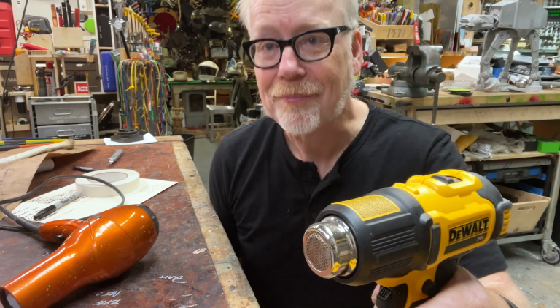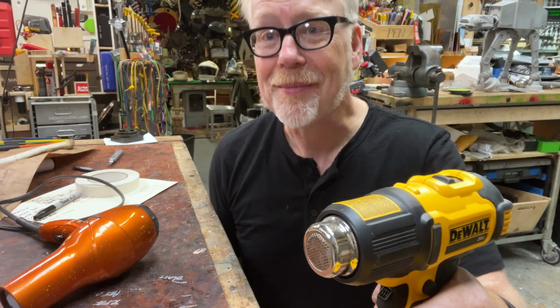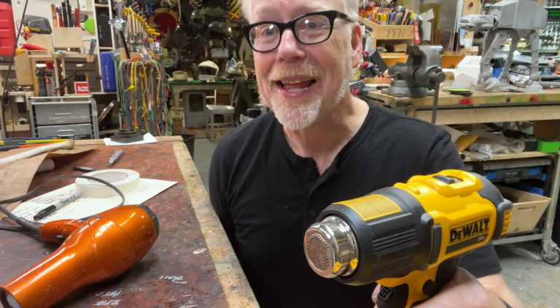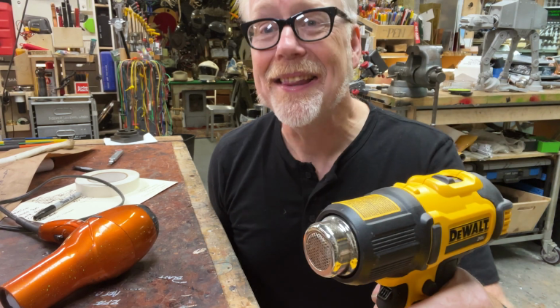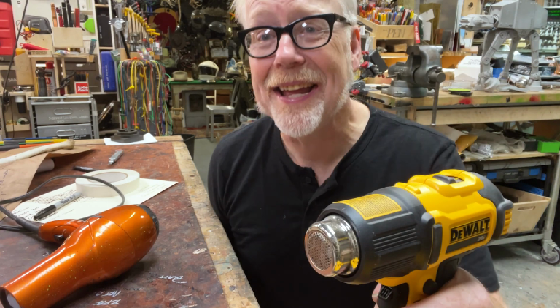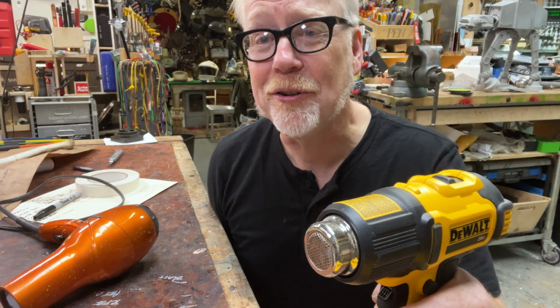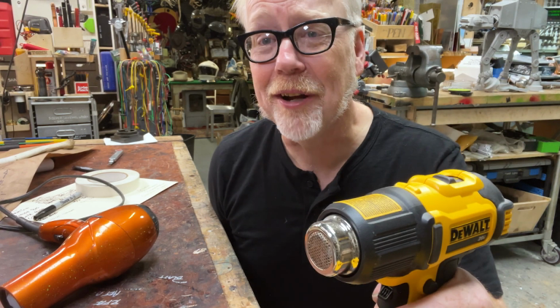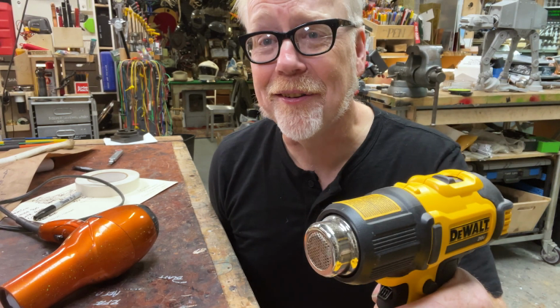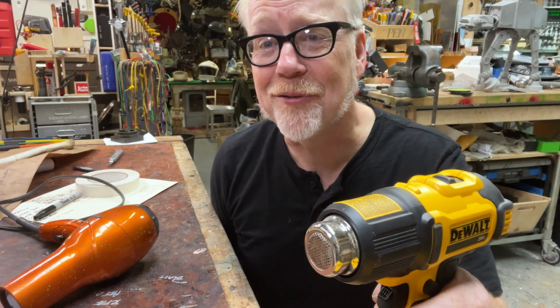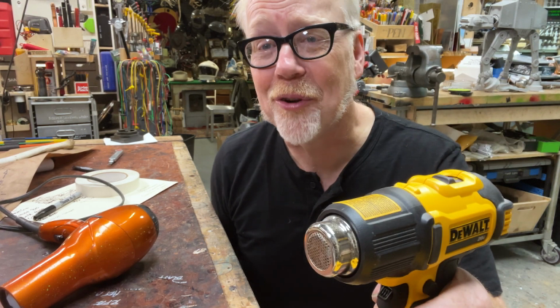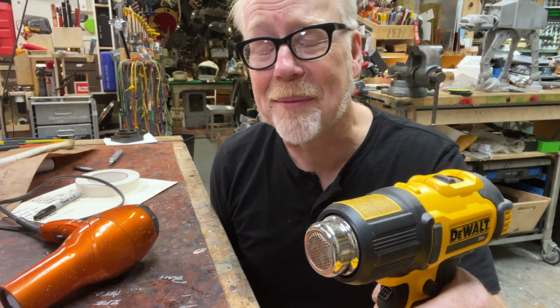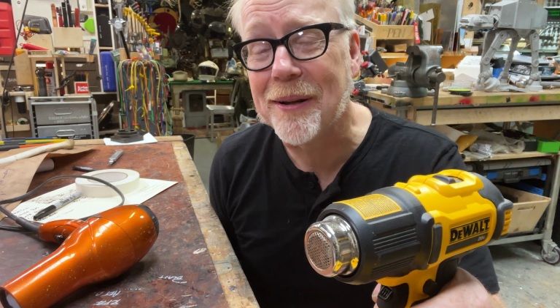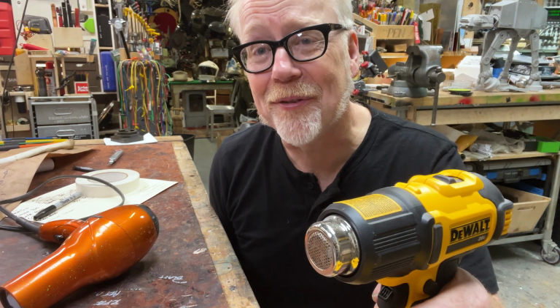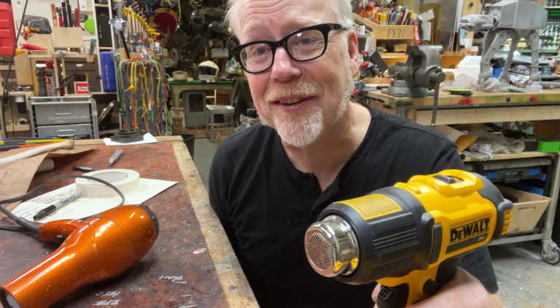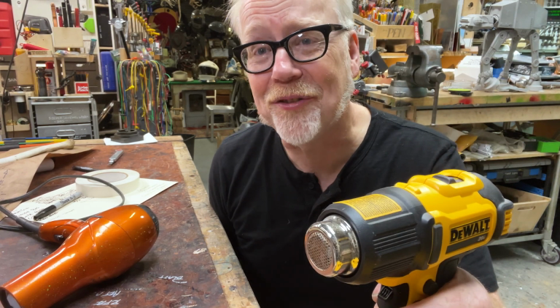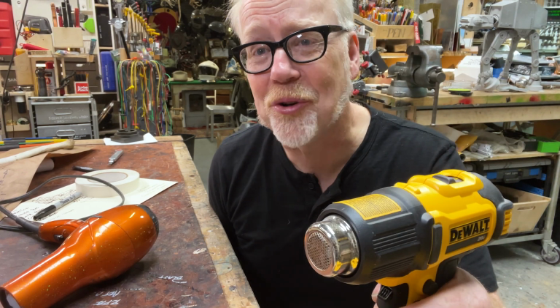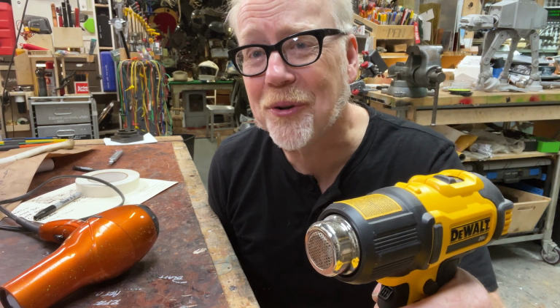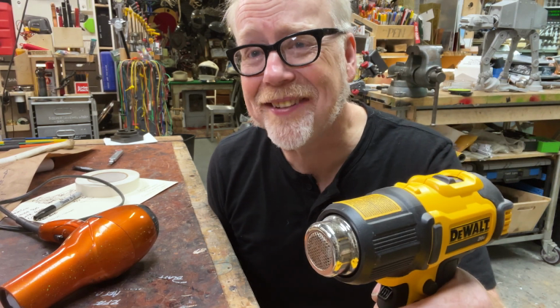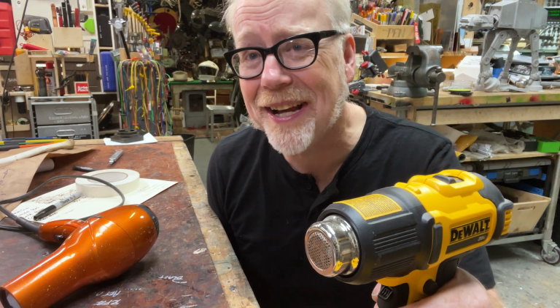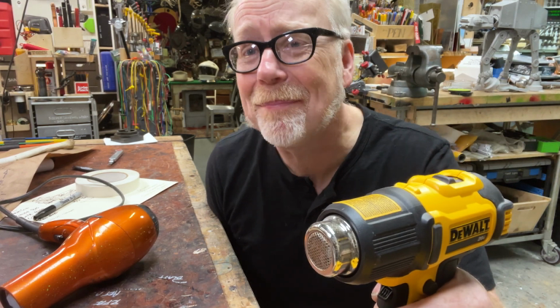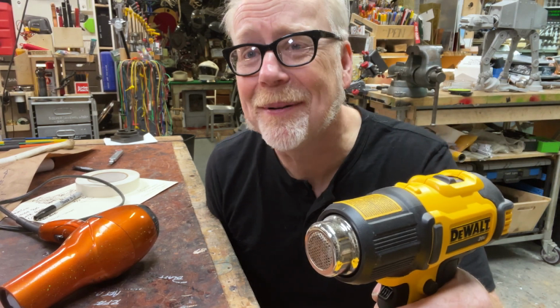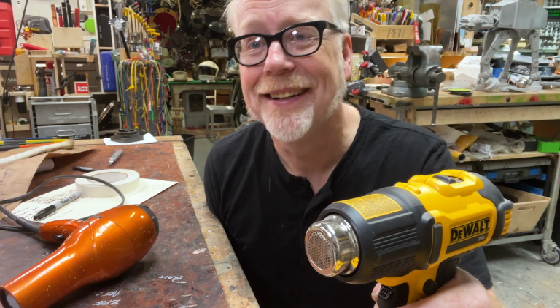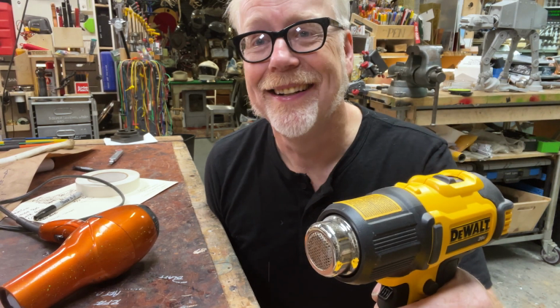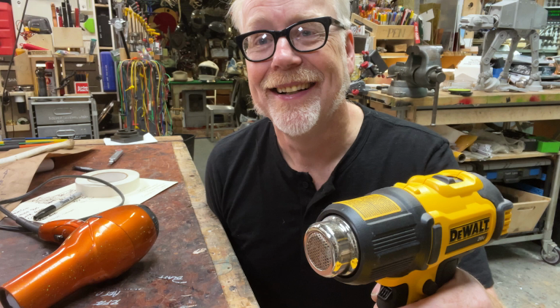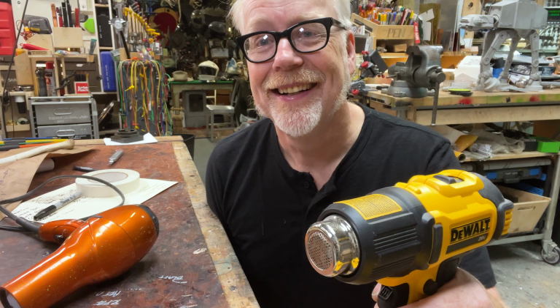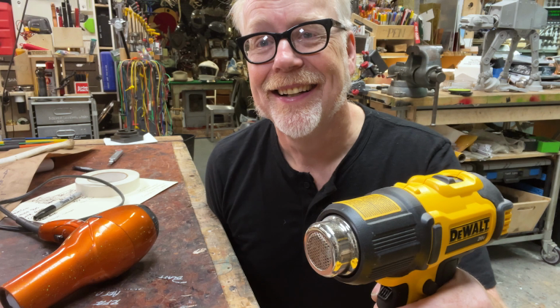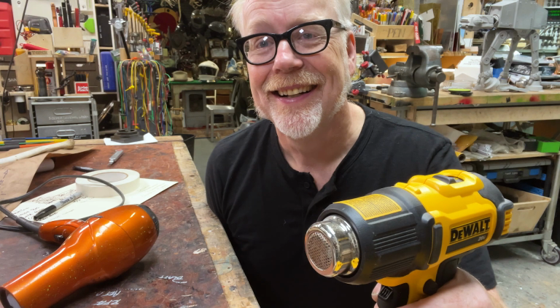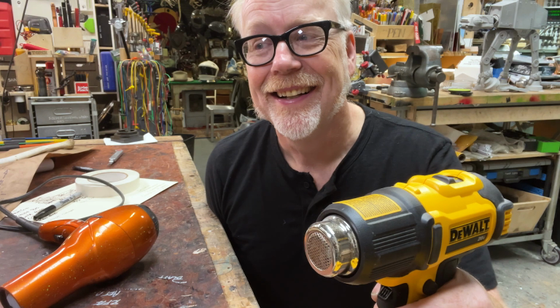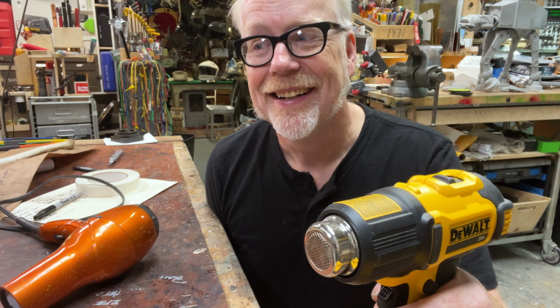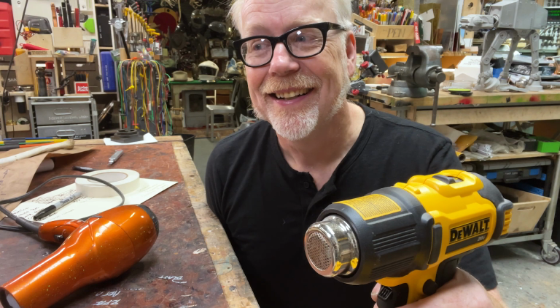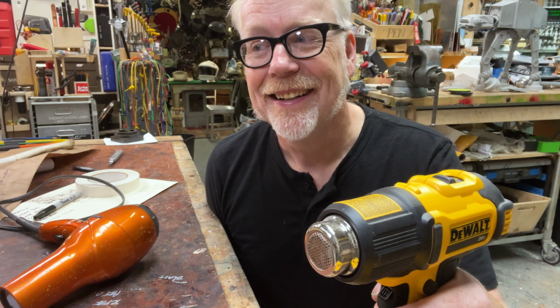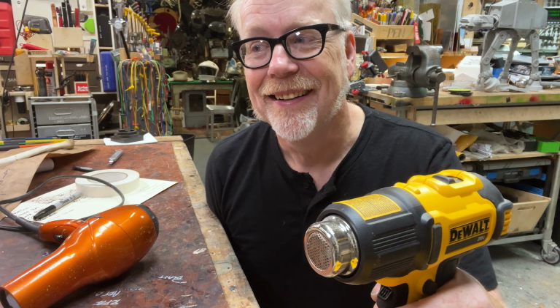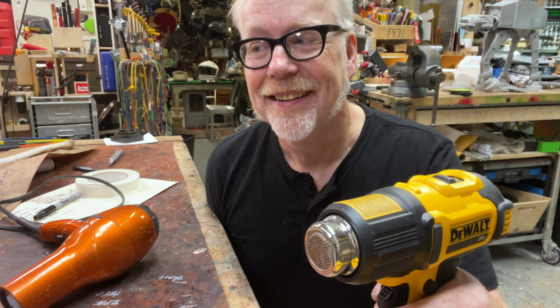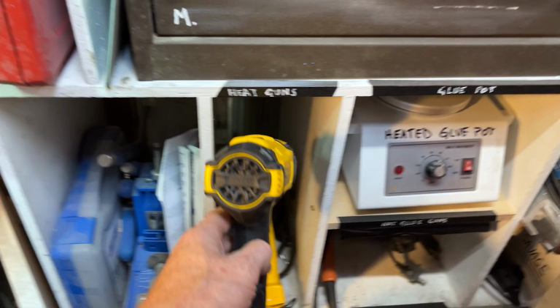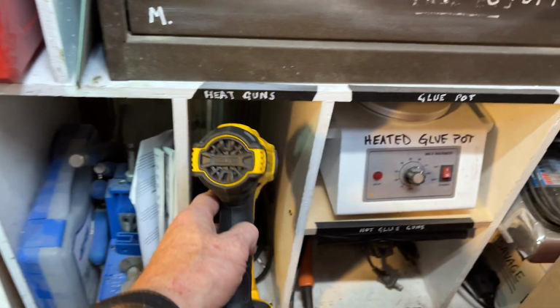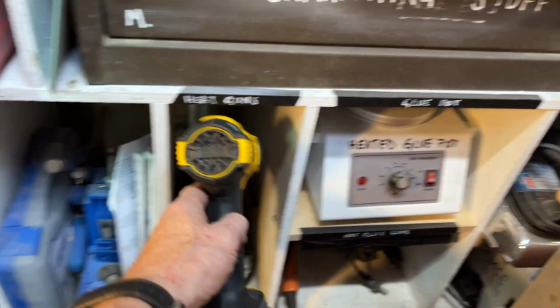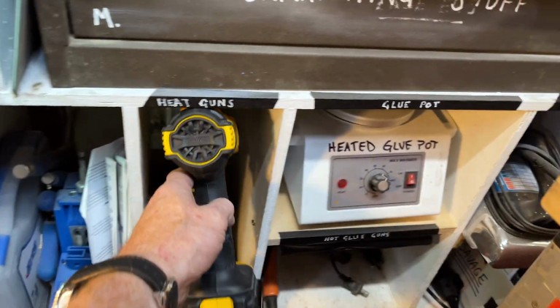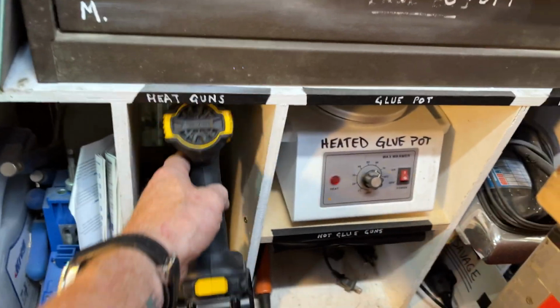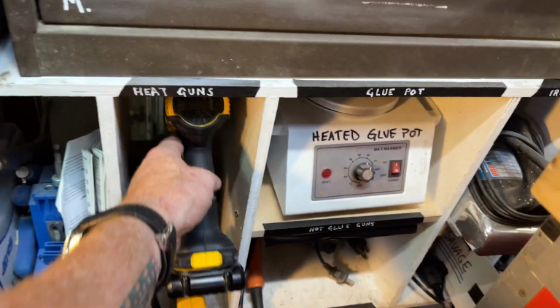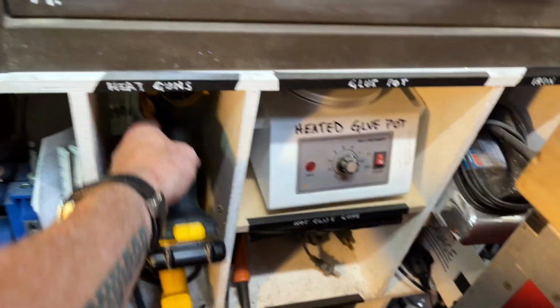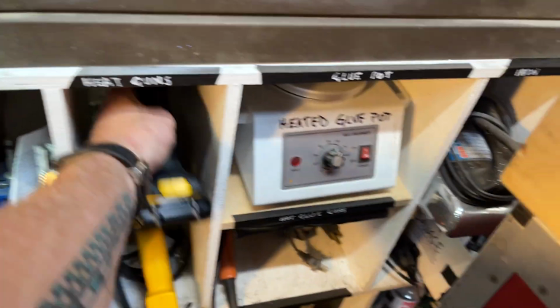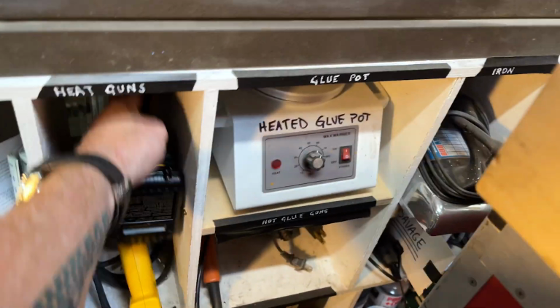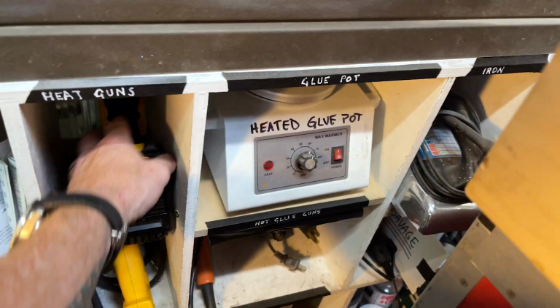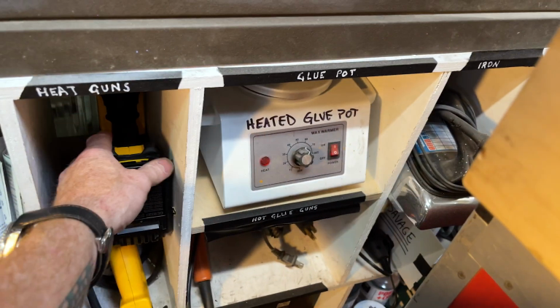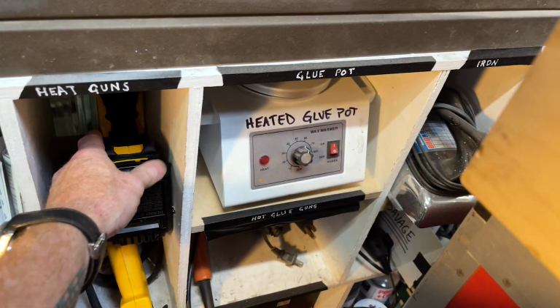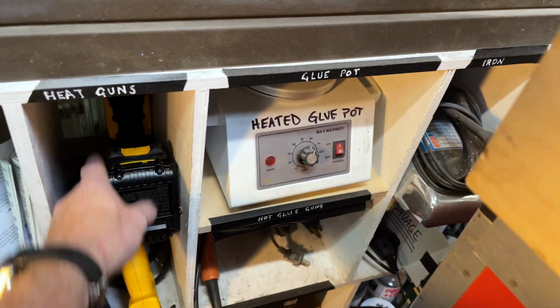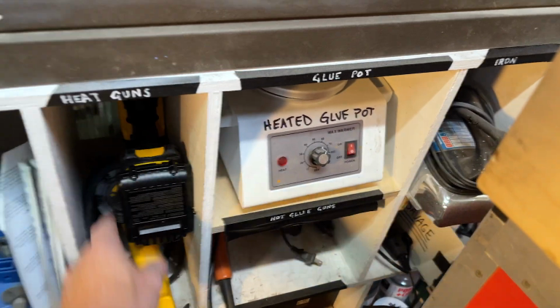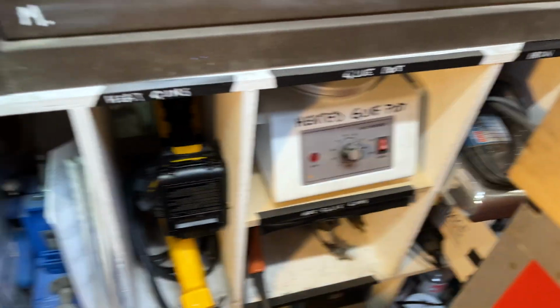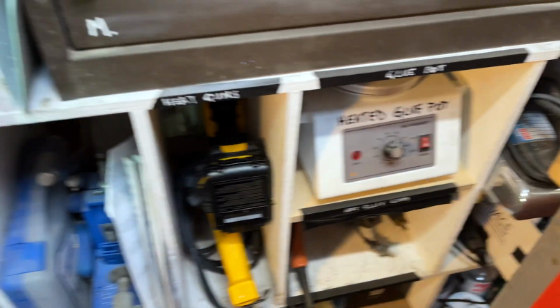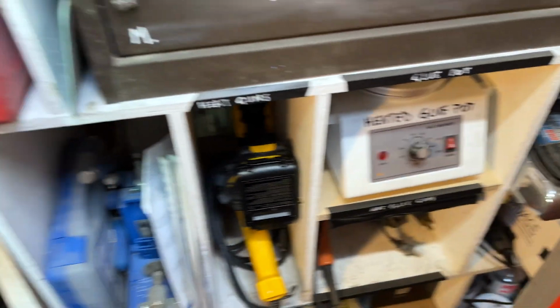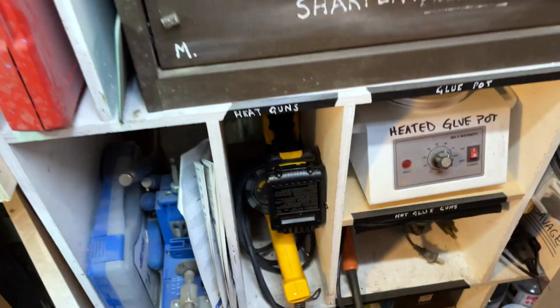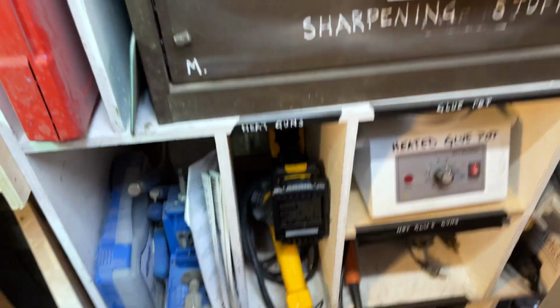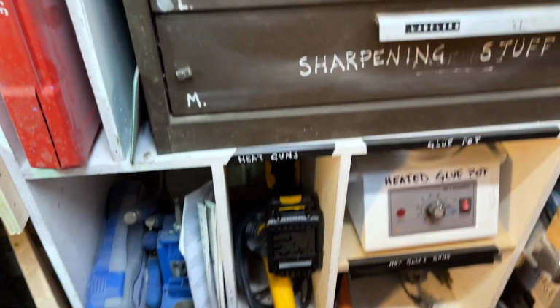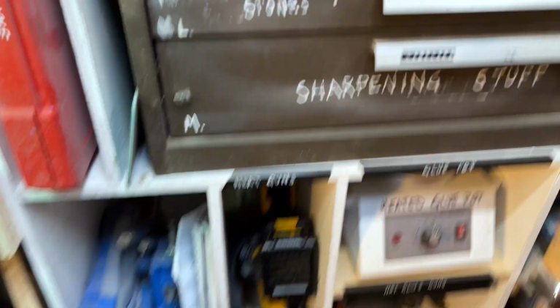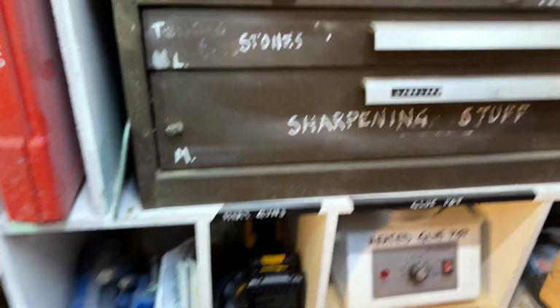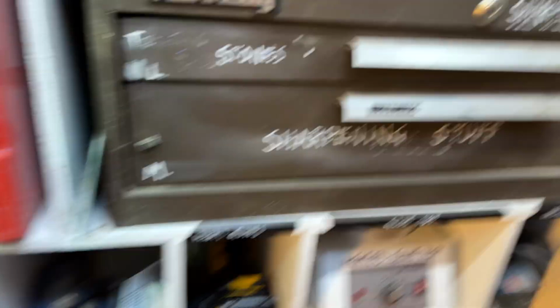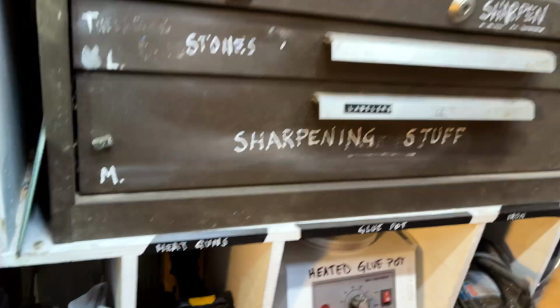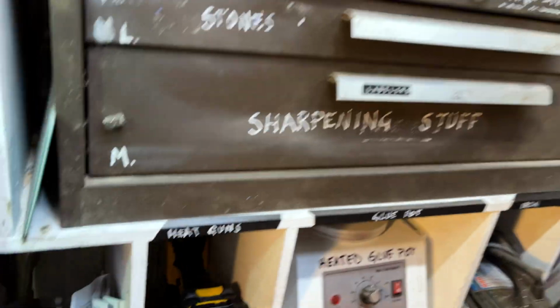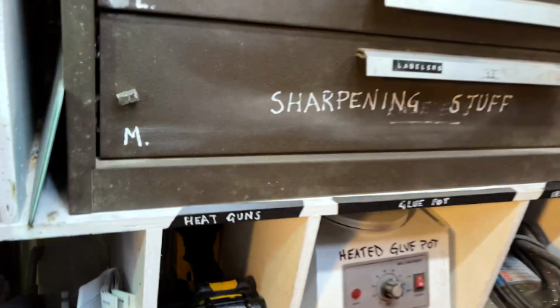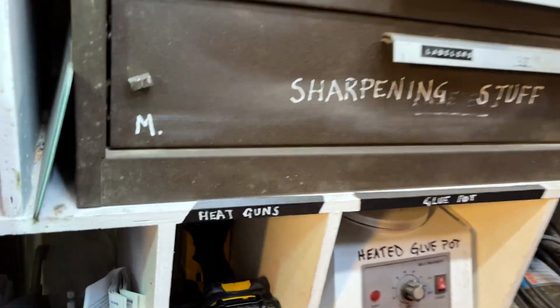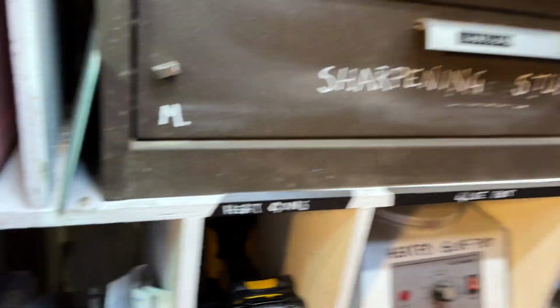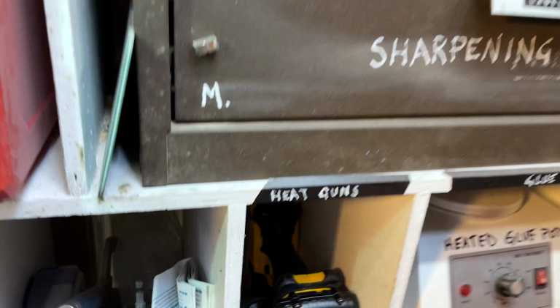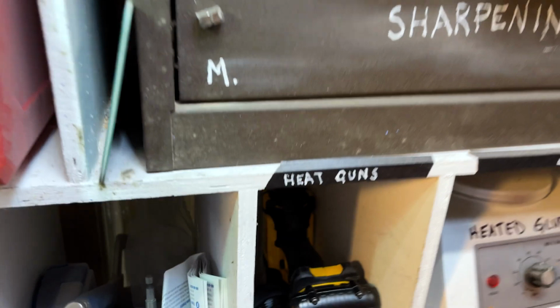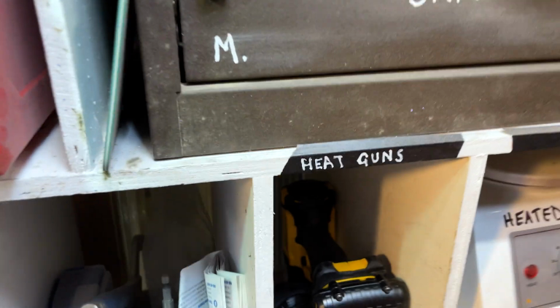This is a really simple, quick and dirty 10-minute tool tip about heat guns and why they're necessary for the process, and why maybe you should invest in one of these middle-ground battery-powered heat guns. Thank you guys for joining me for this tool tip — I'll see you guys next time. Cheers.